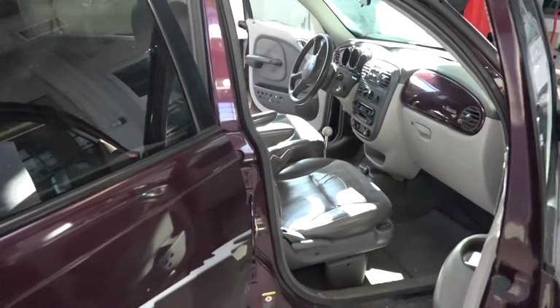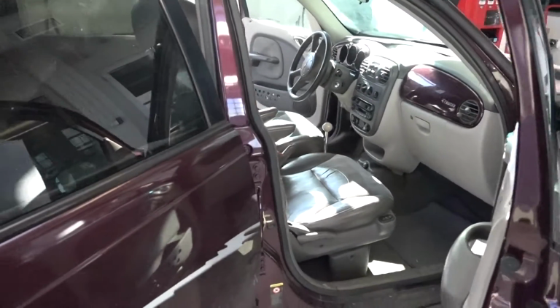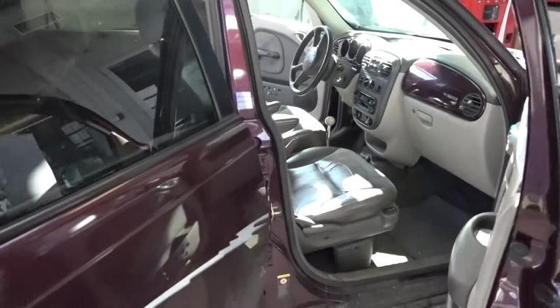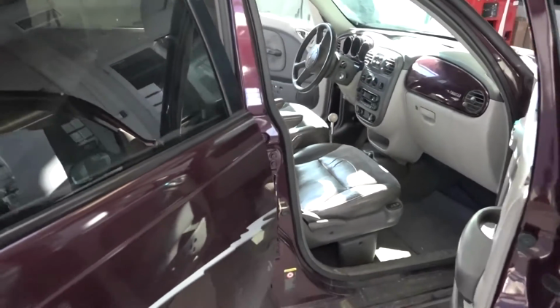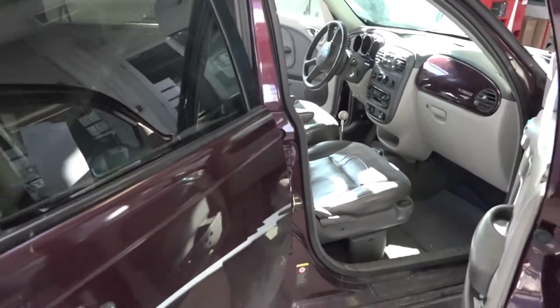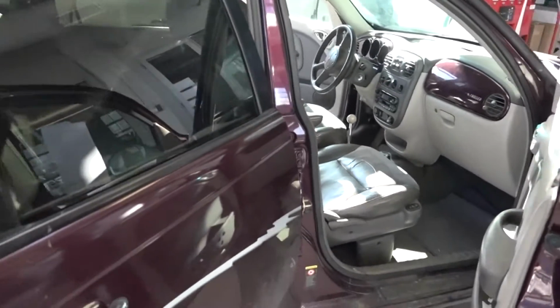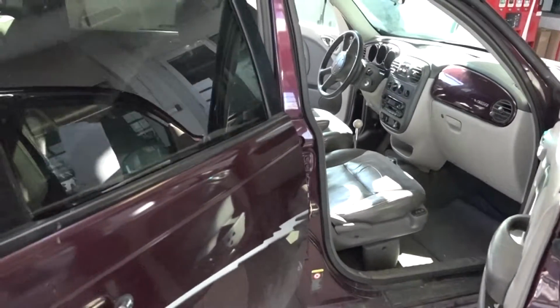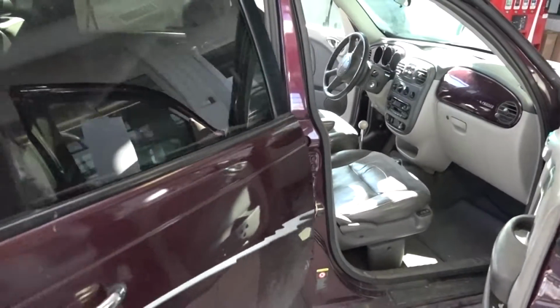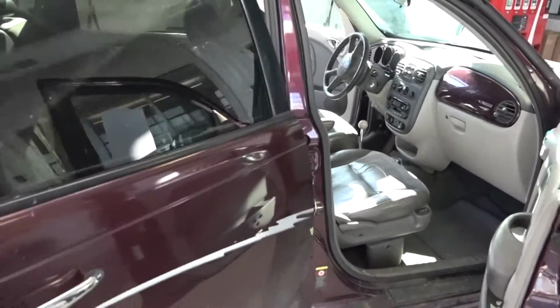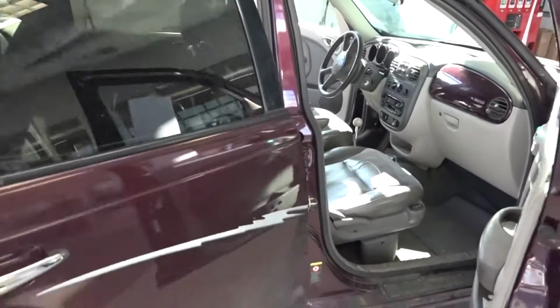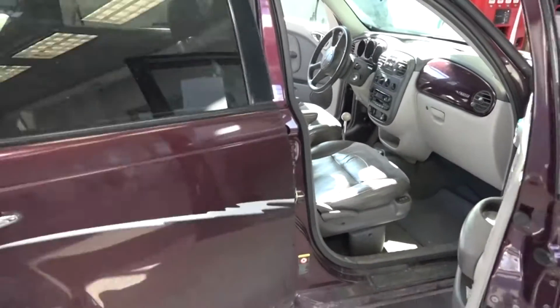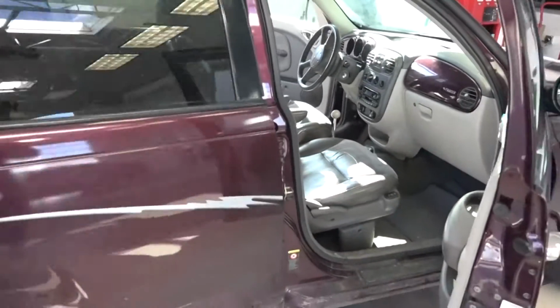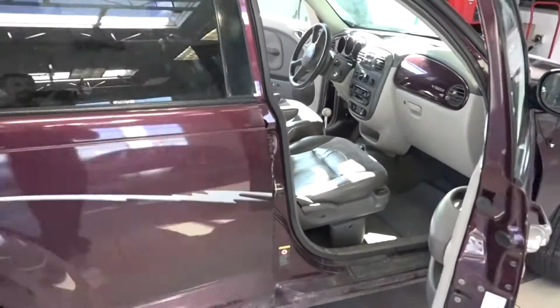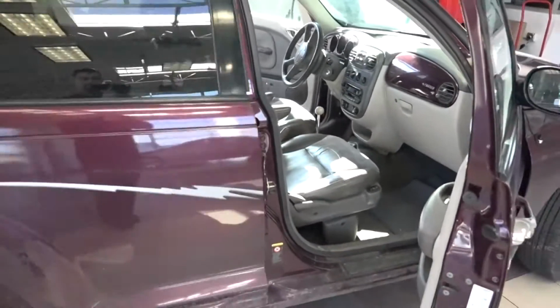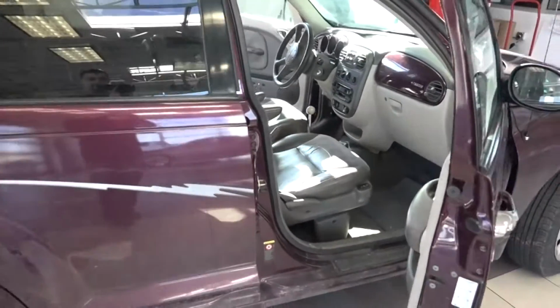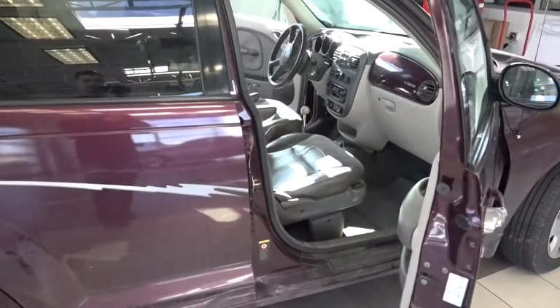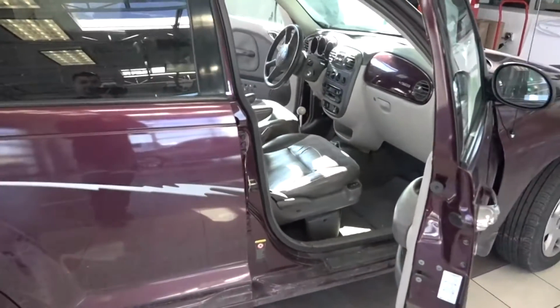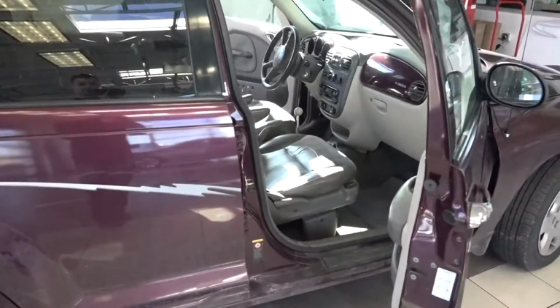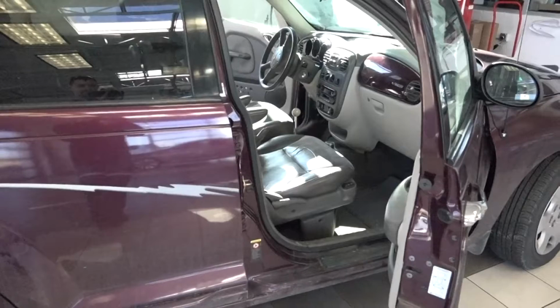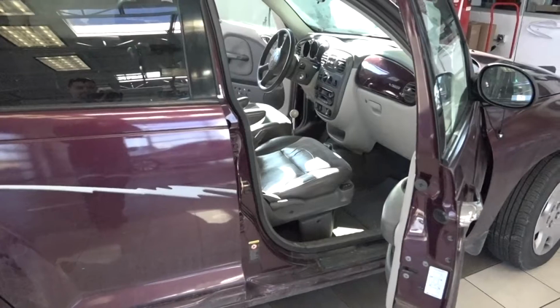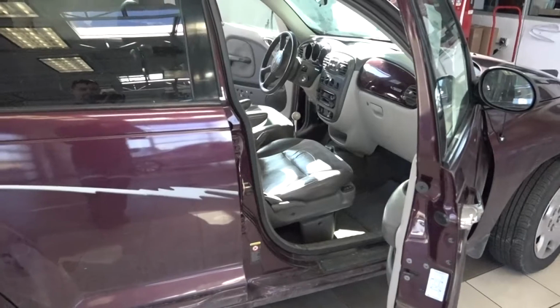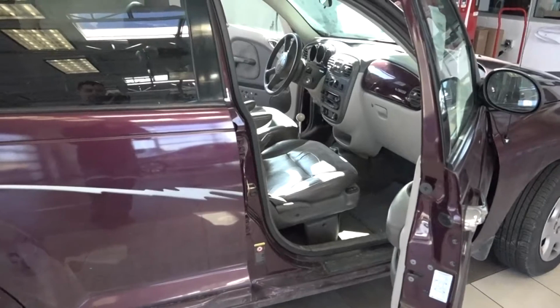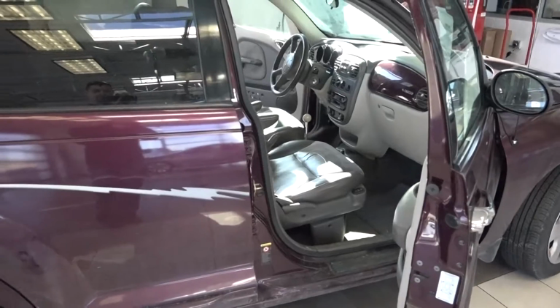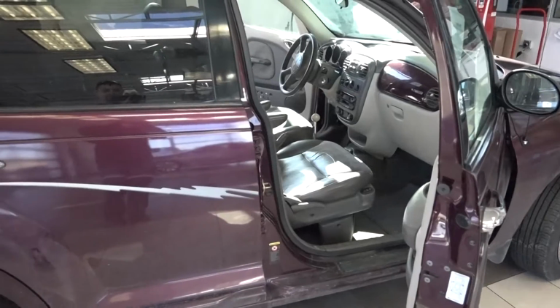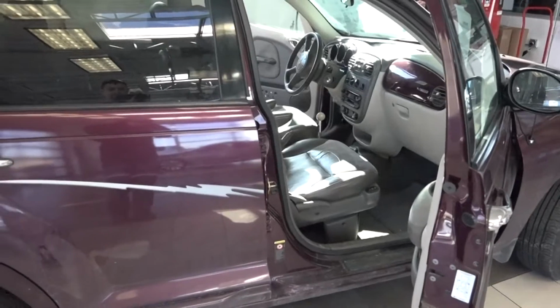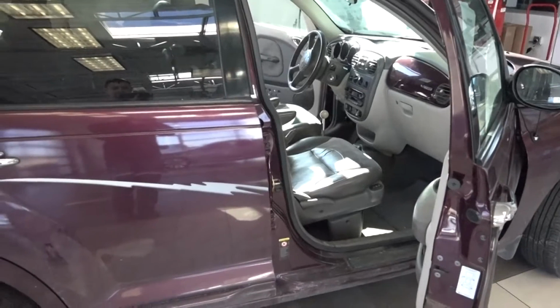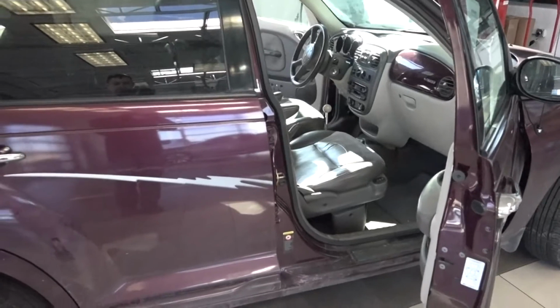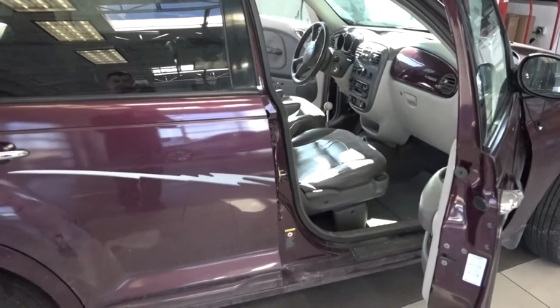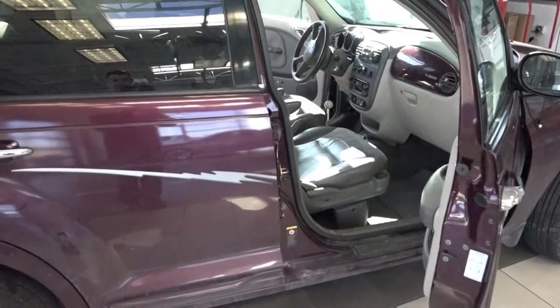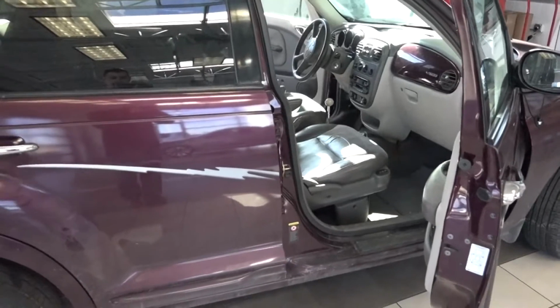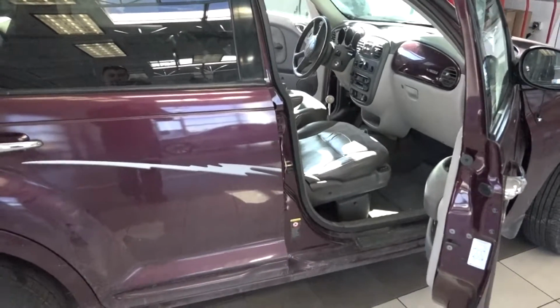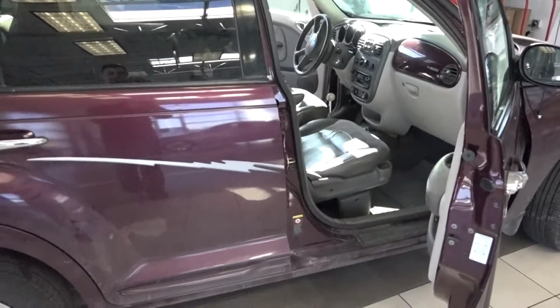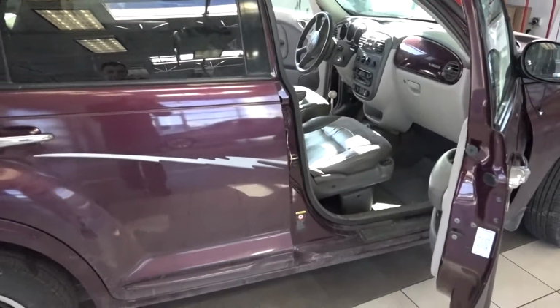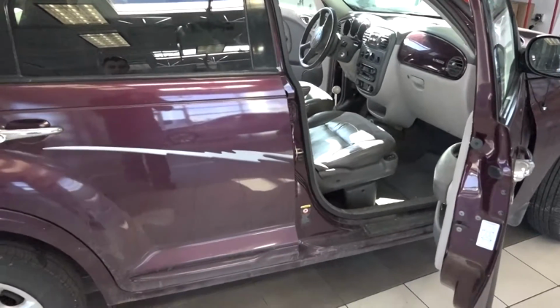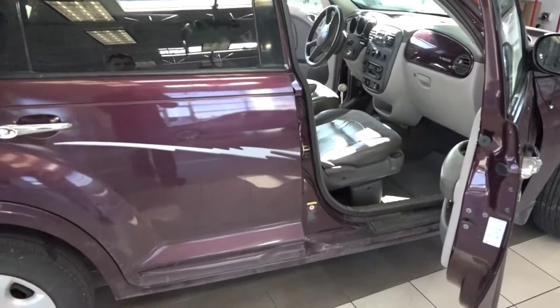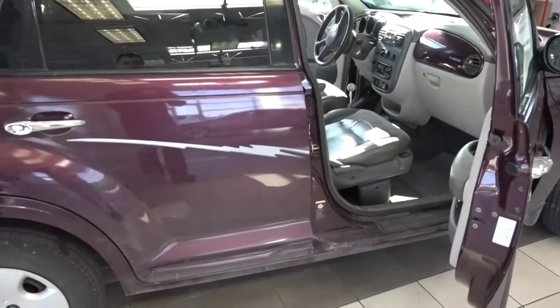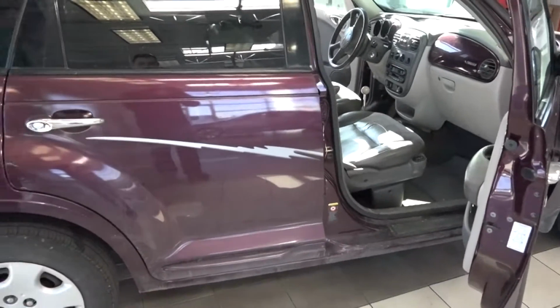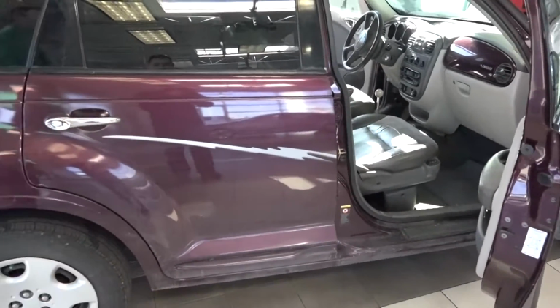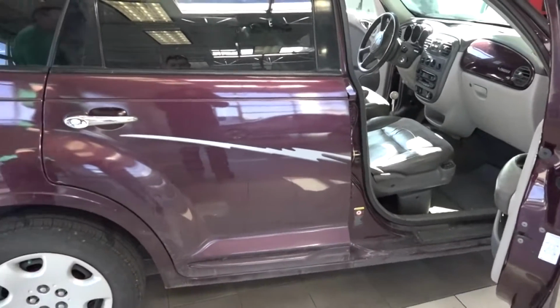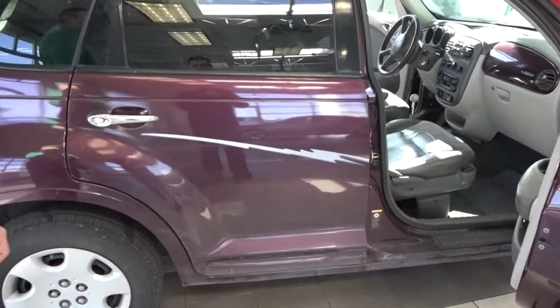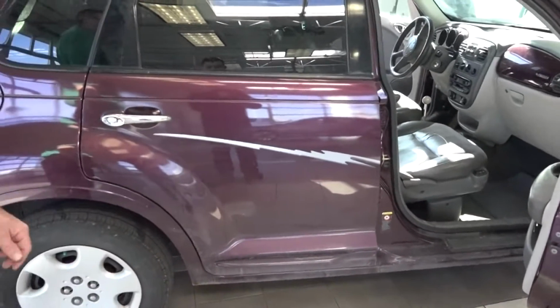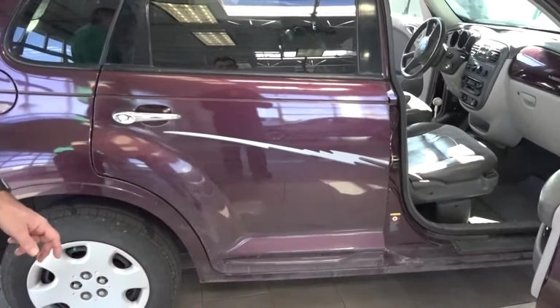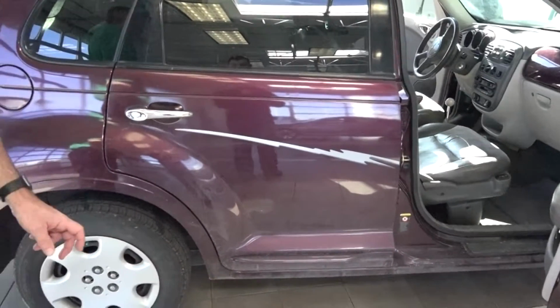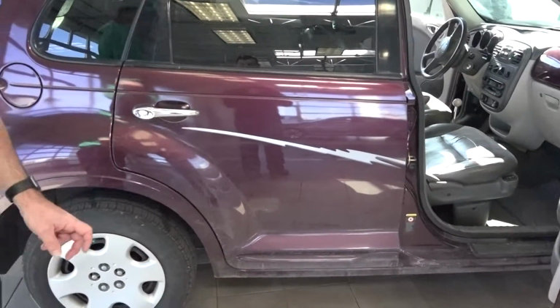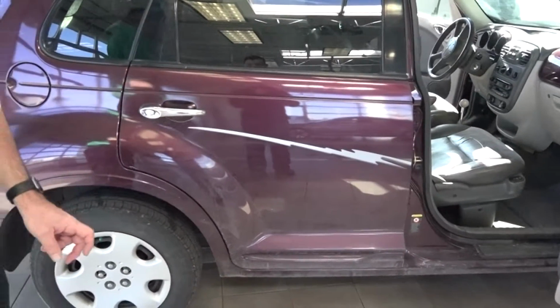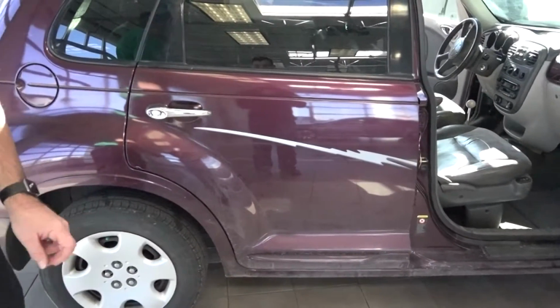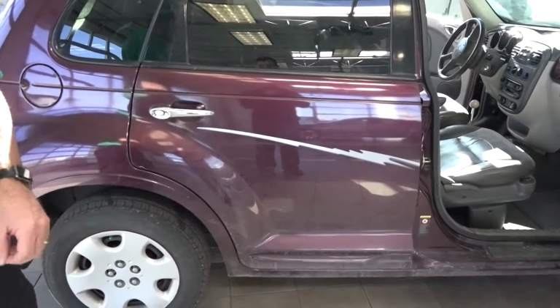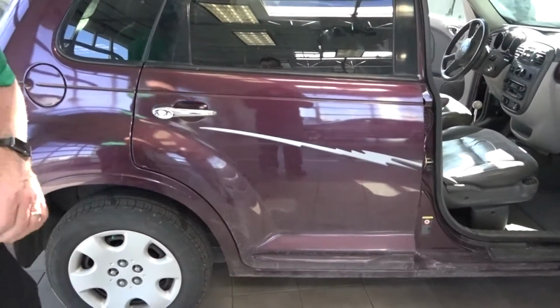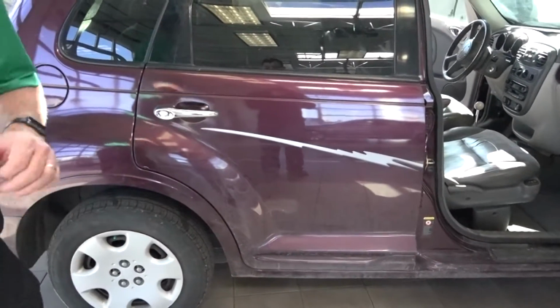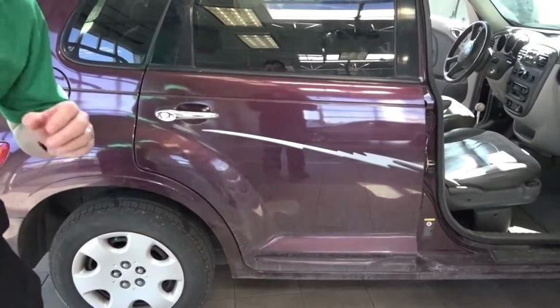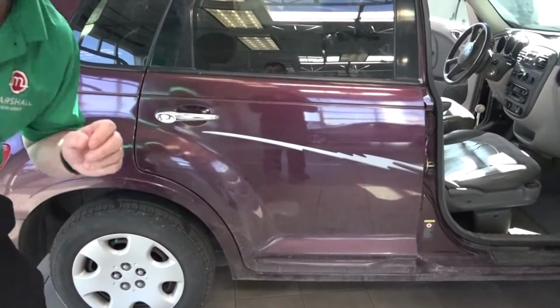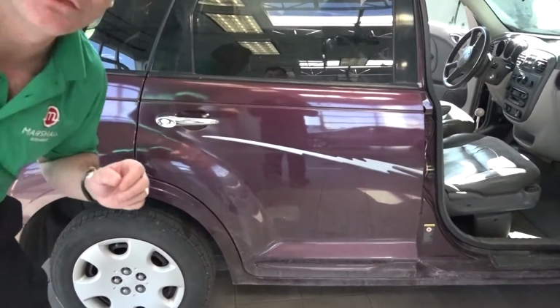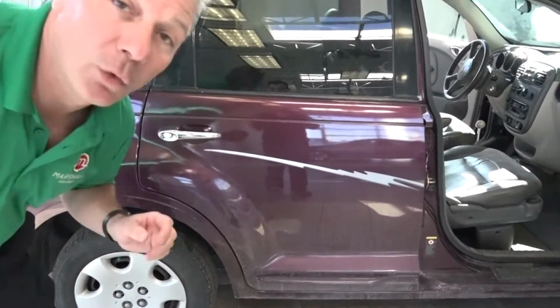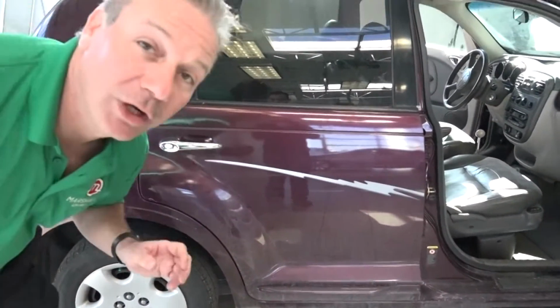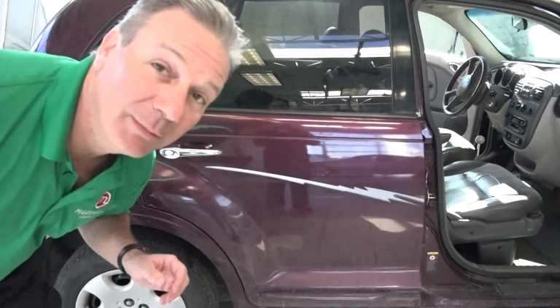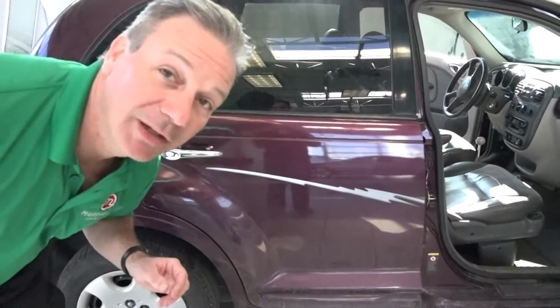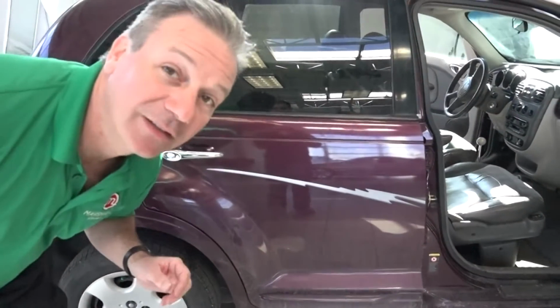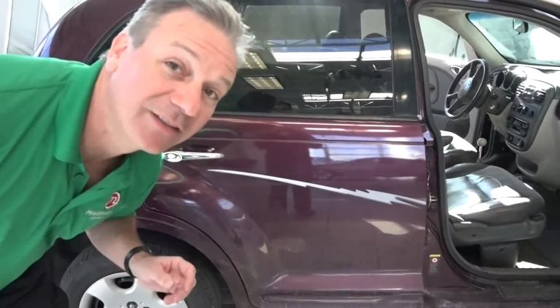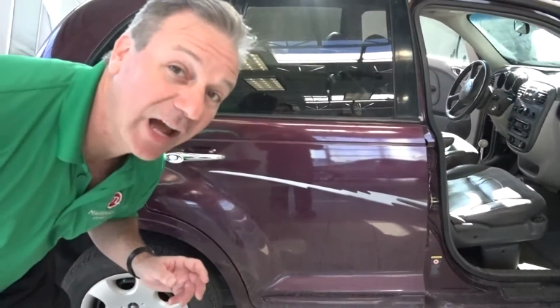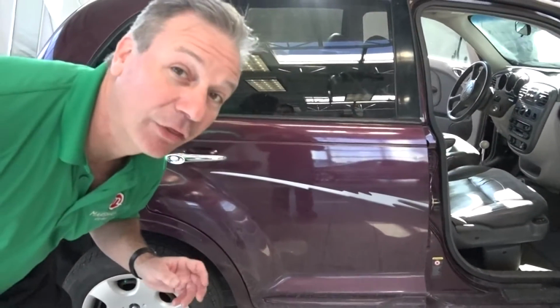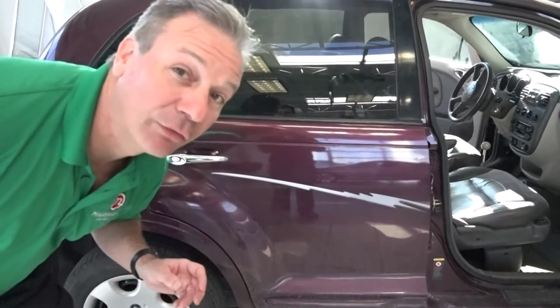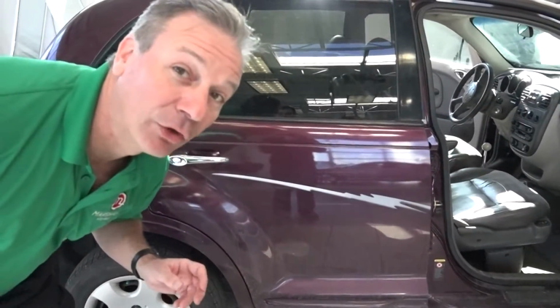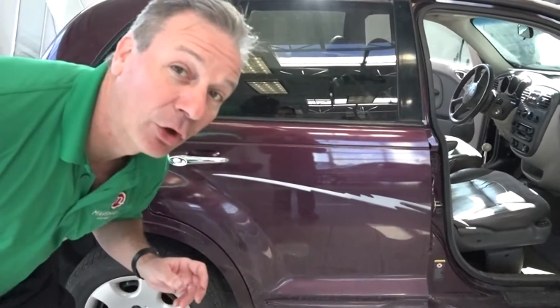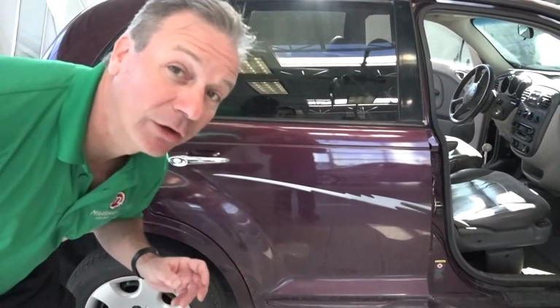Come and see us at Marshall Dry Ridge Toyota Scion, exit 159 off I-75, just 20 minutes south of Florence.